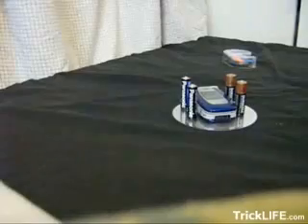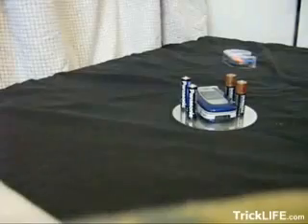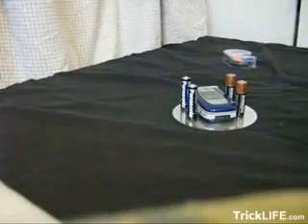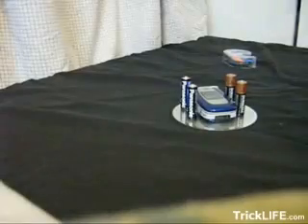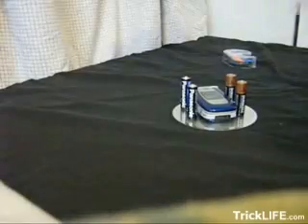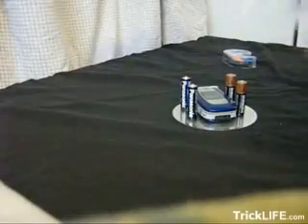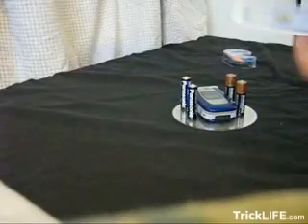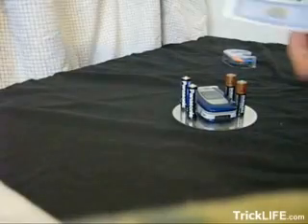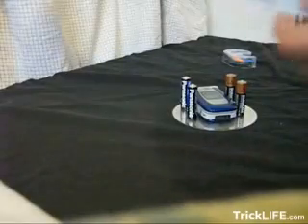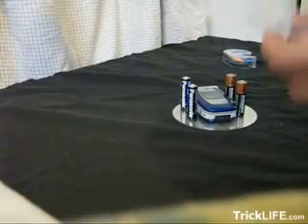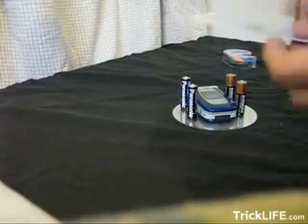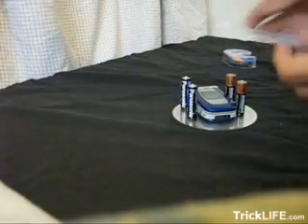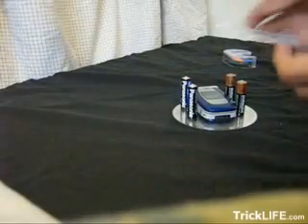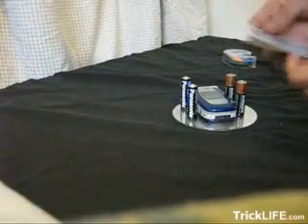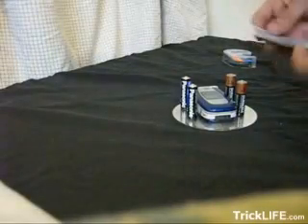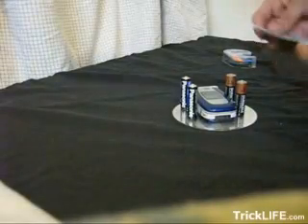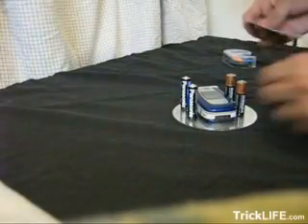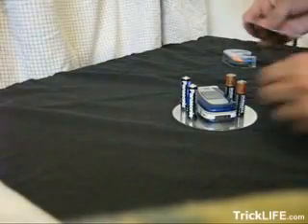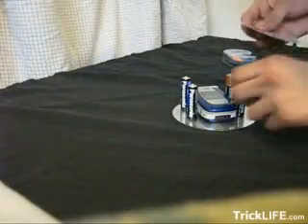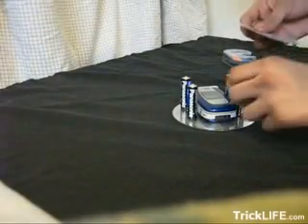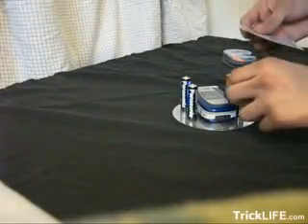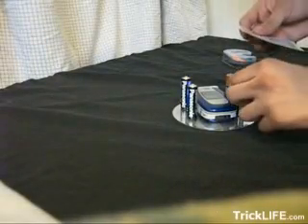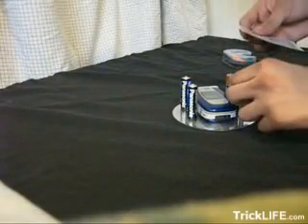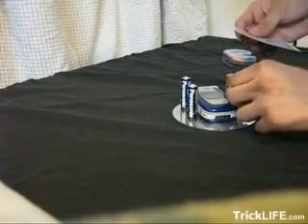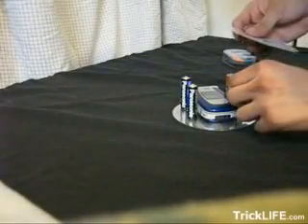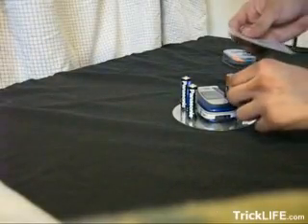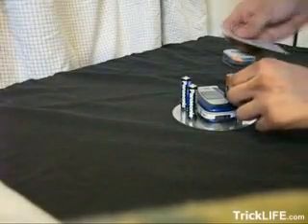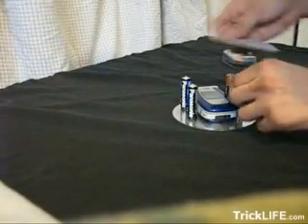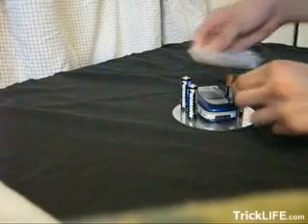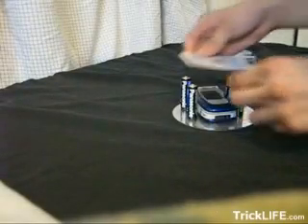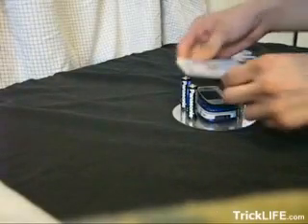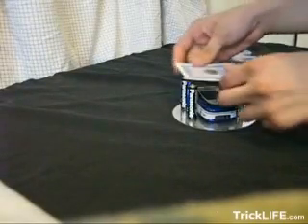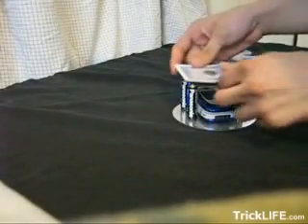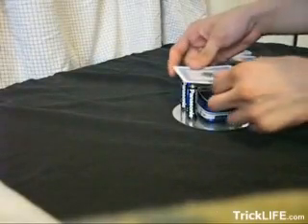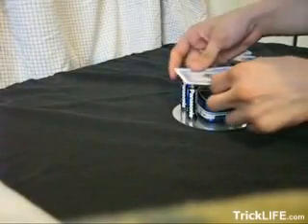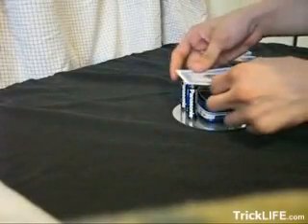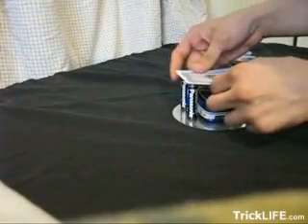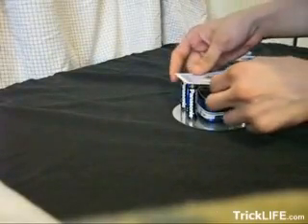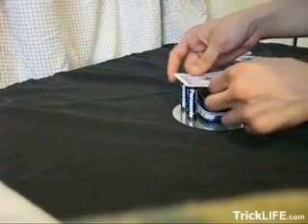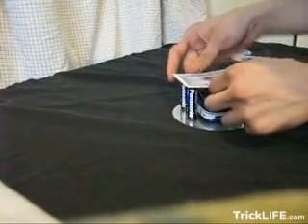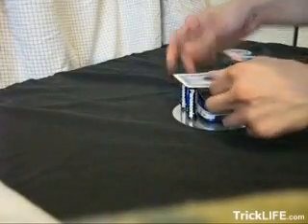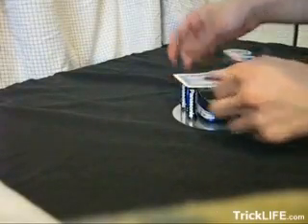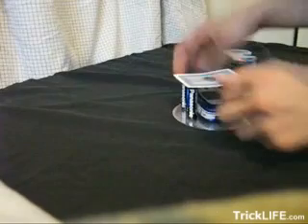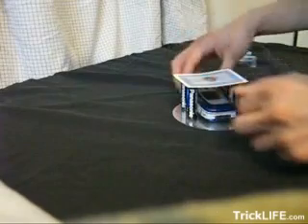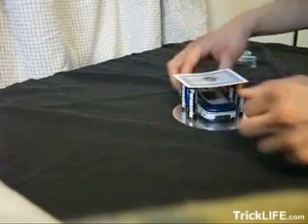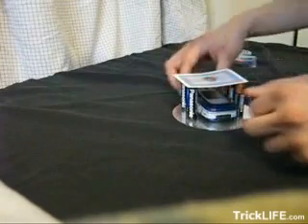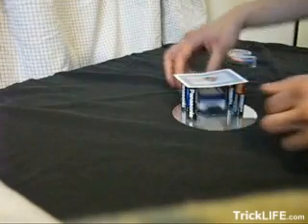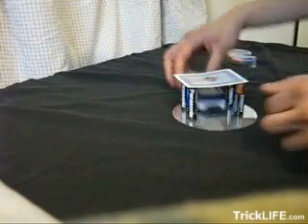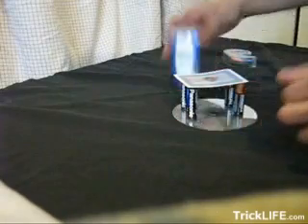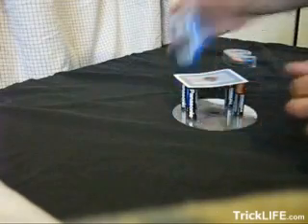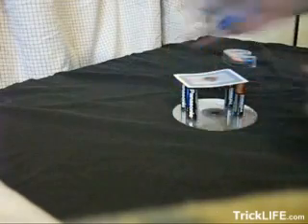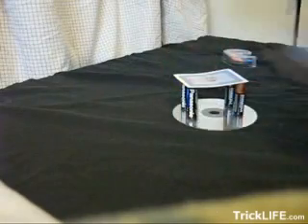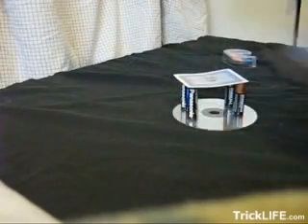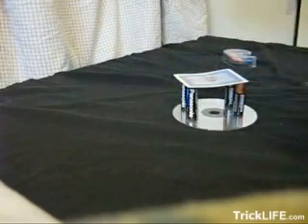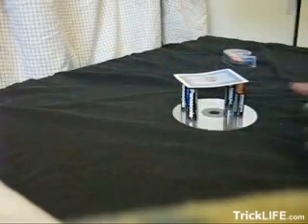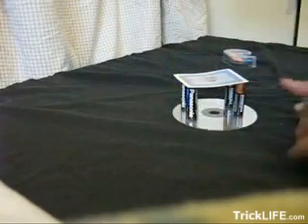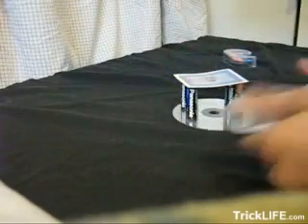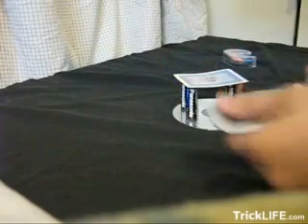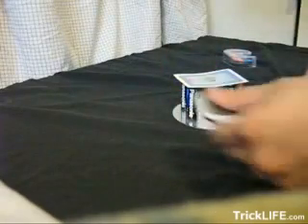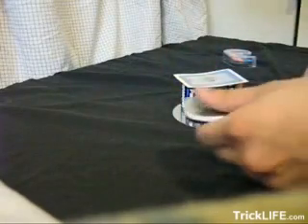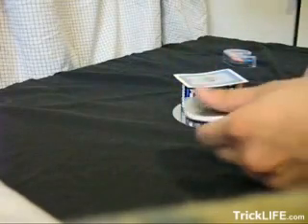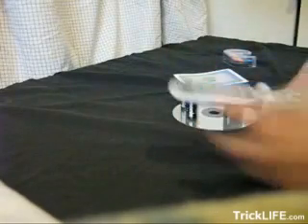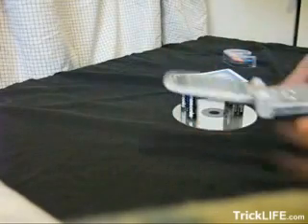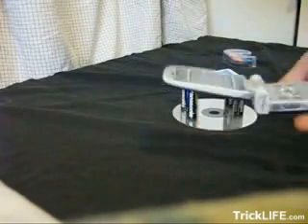Now that we have the card, we're going to put it on top of the batteries like this. Now we're going to take the cell phone, and we're going to turn it on.